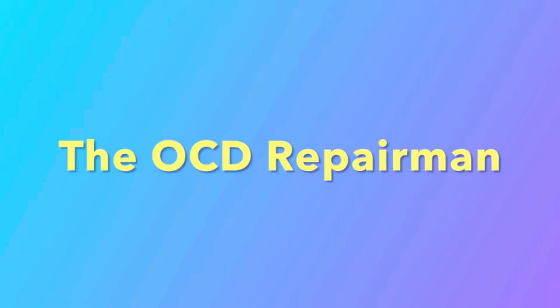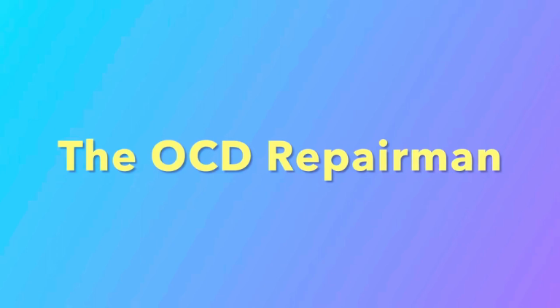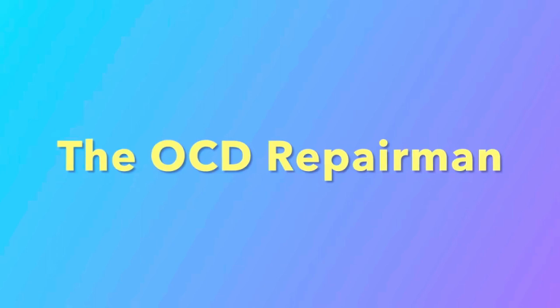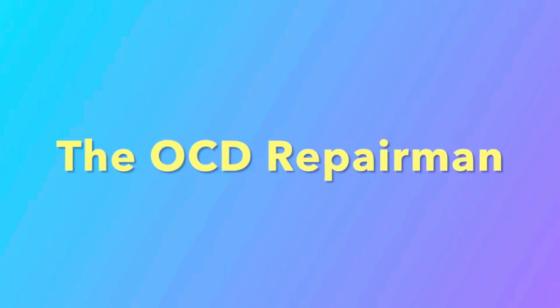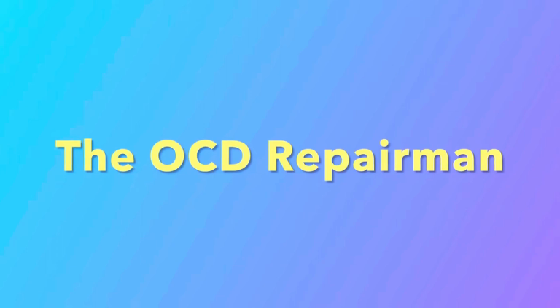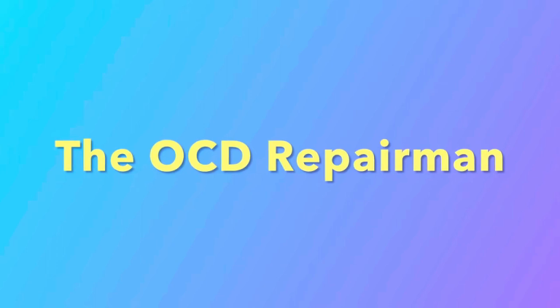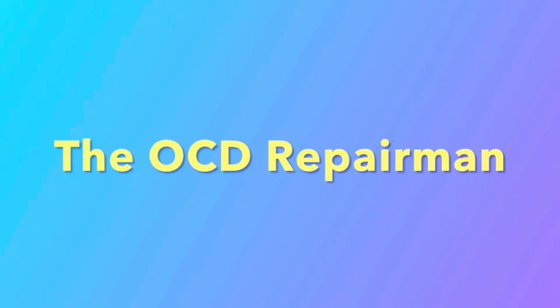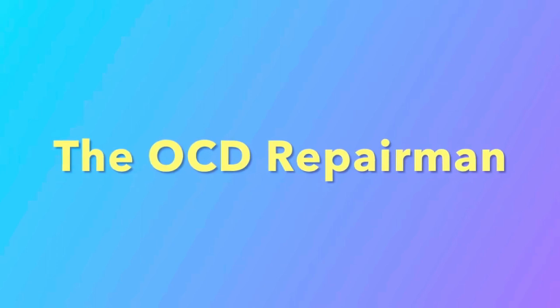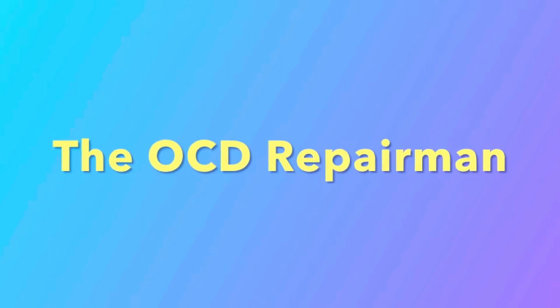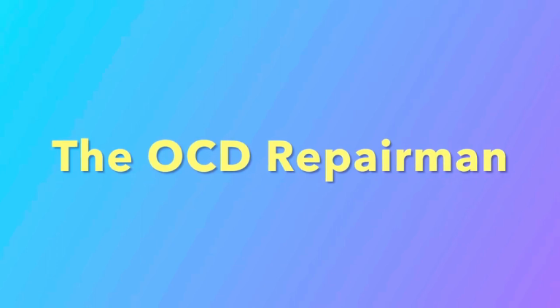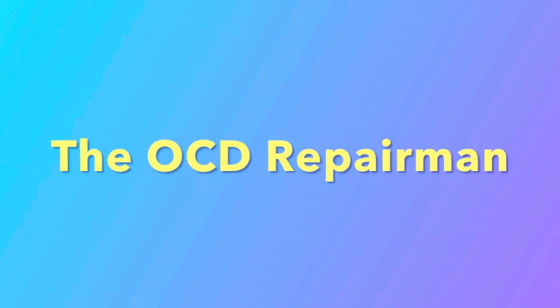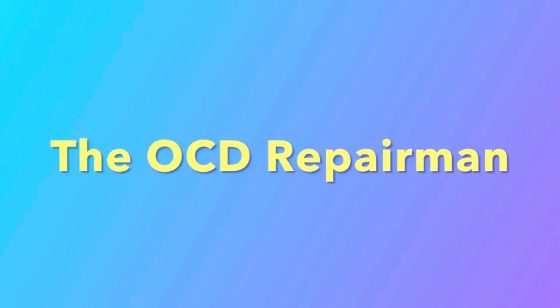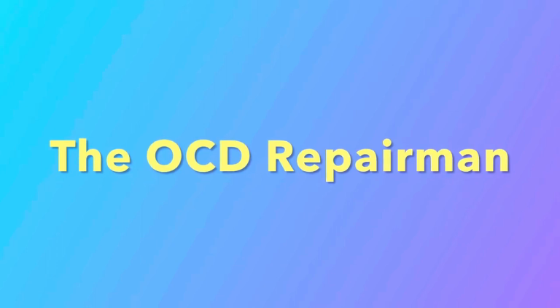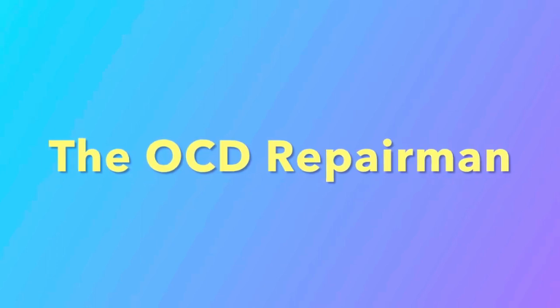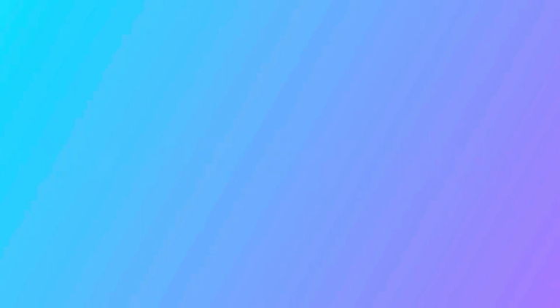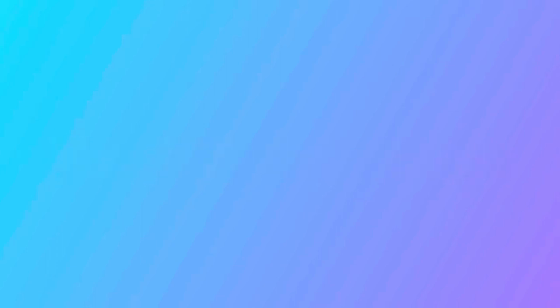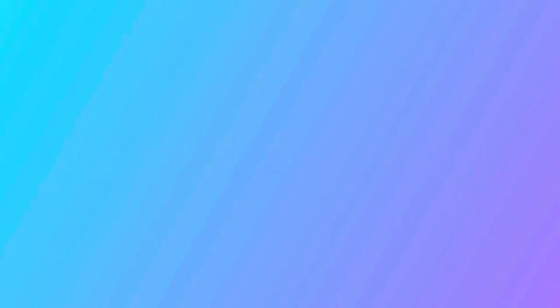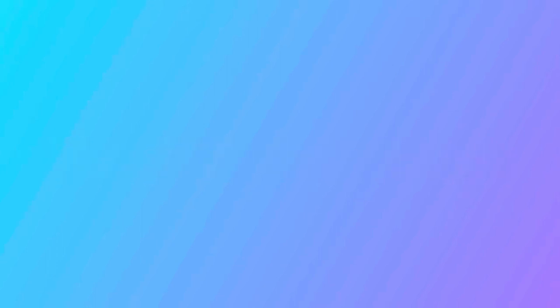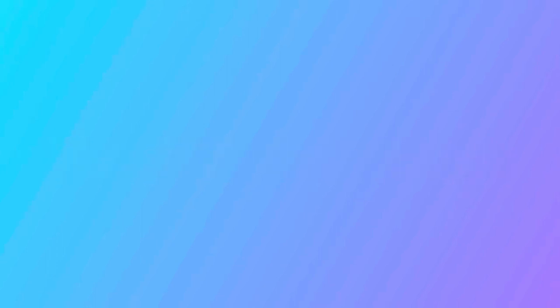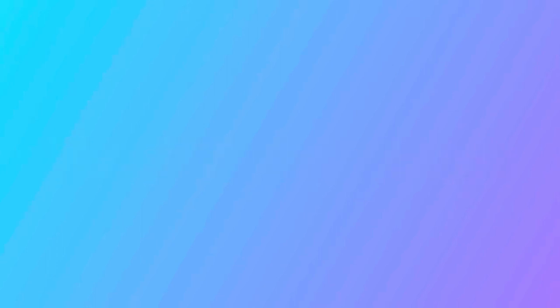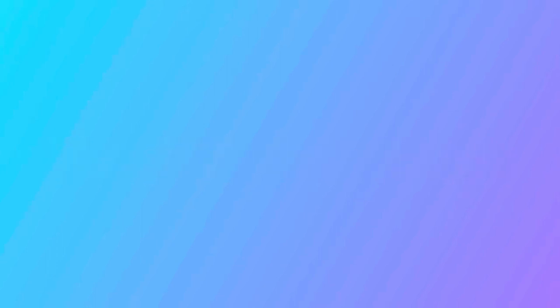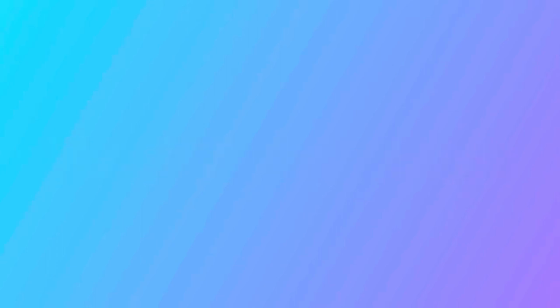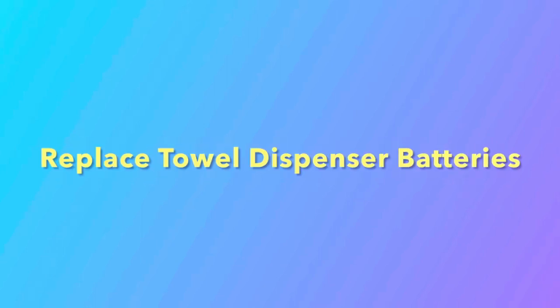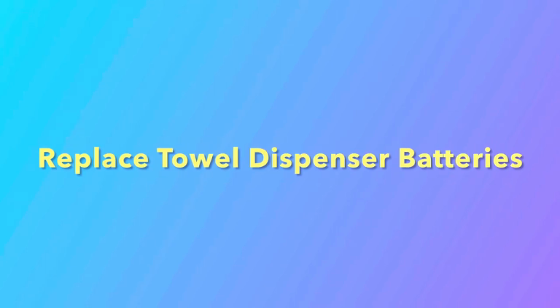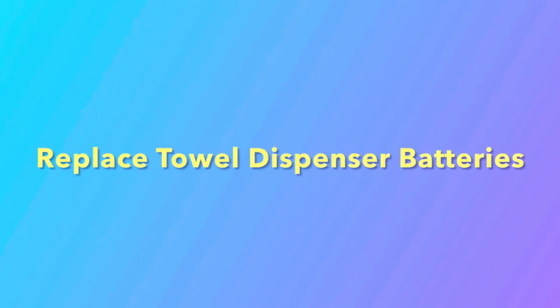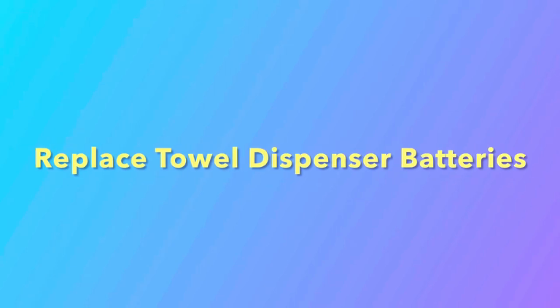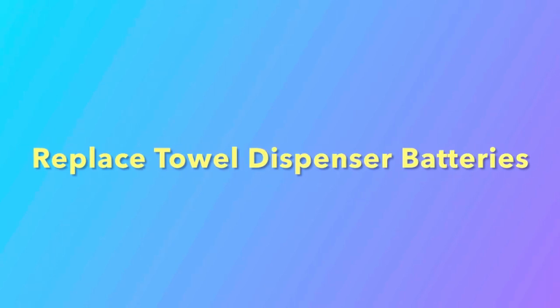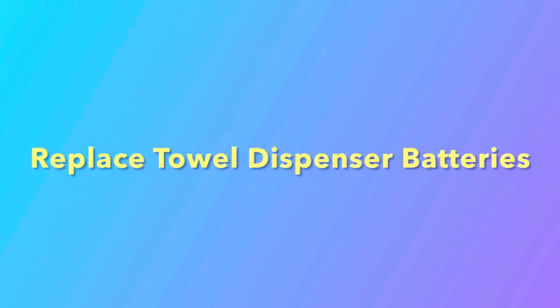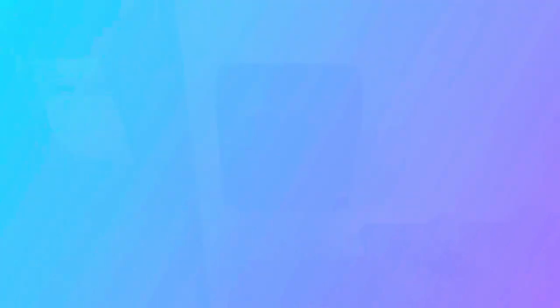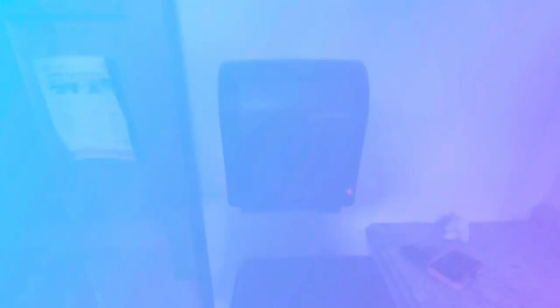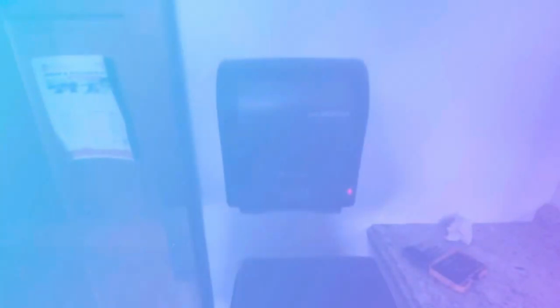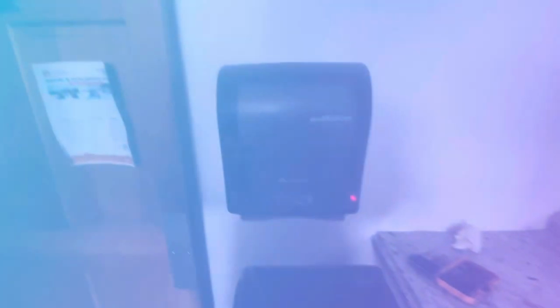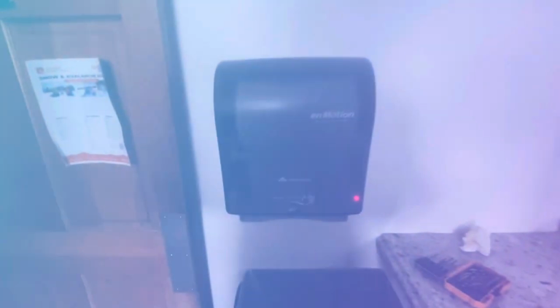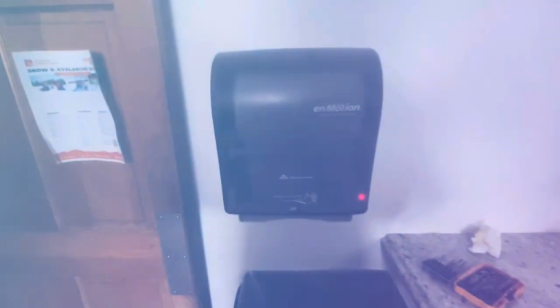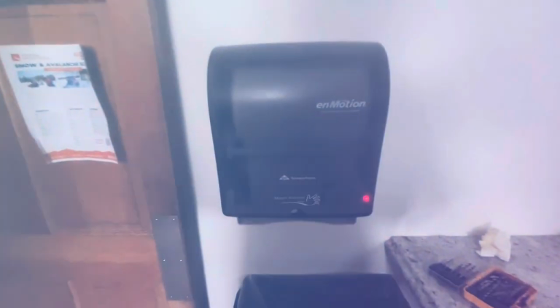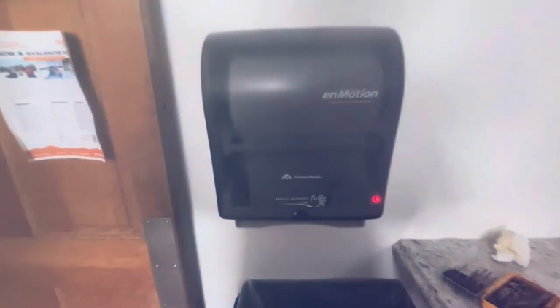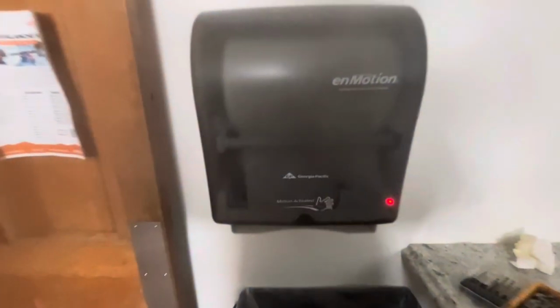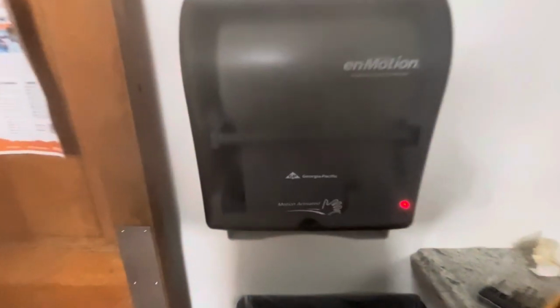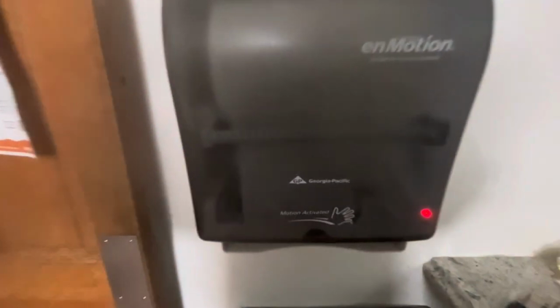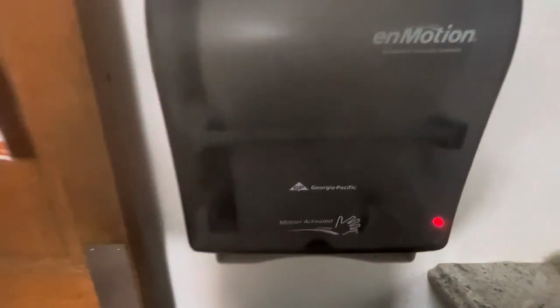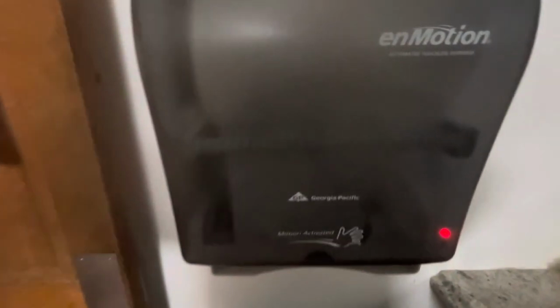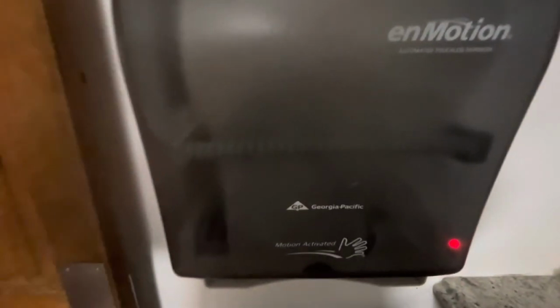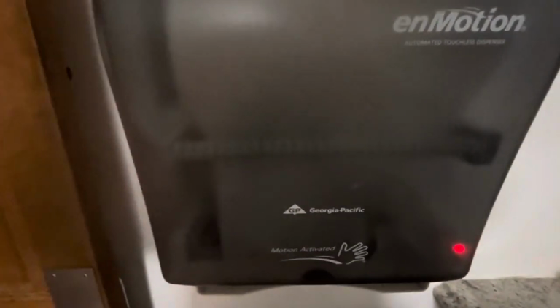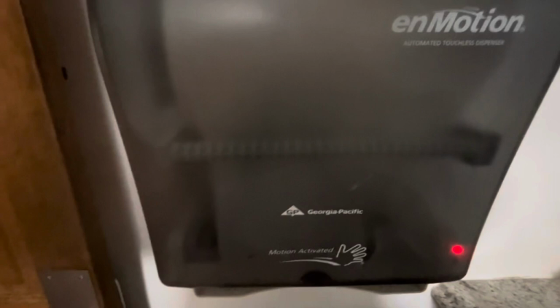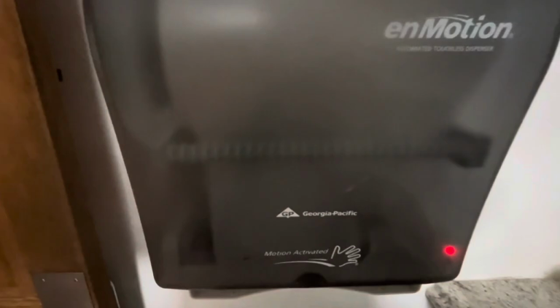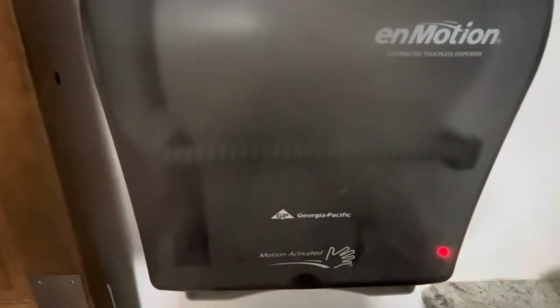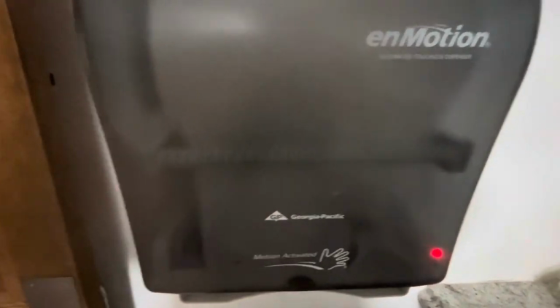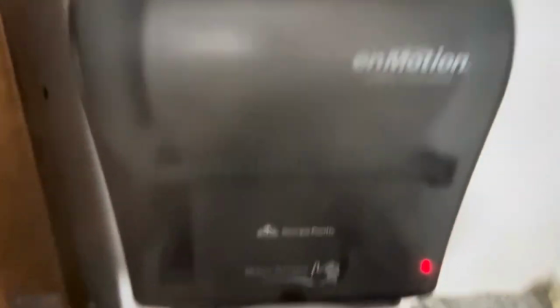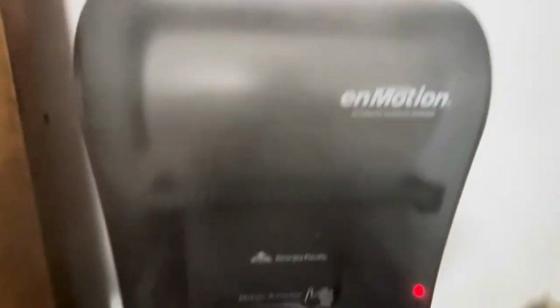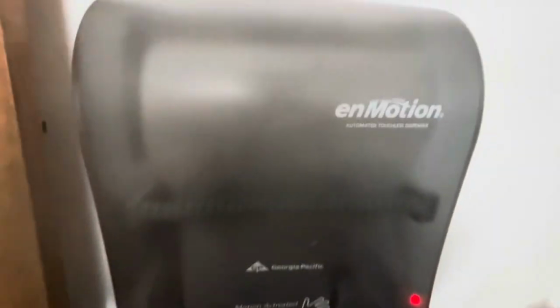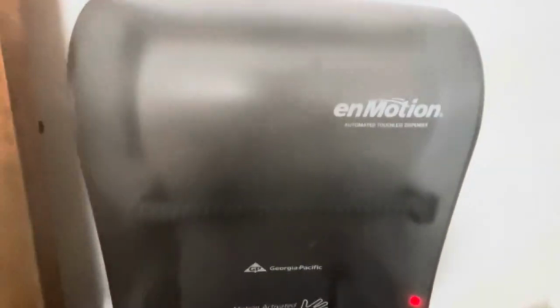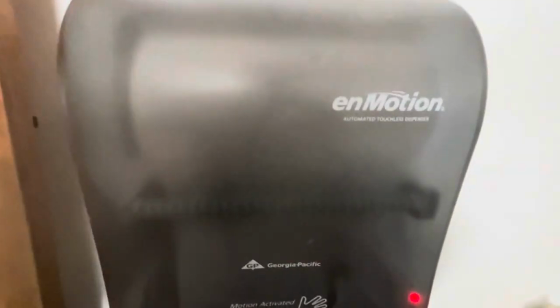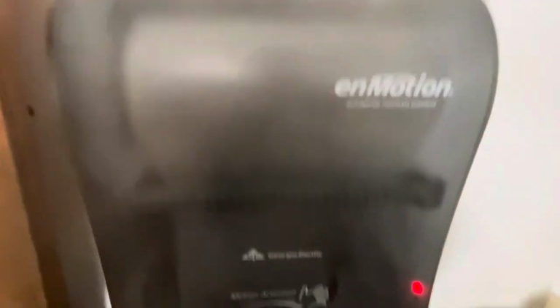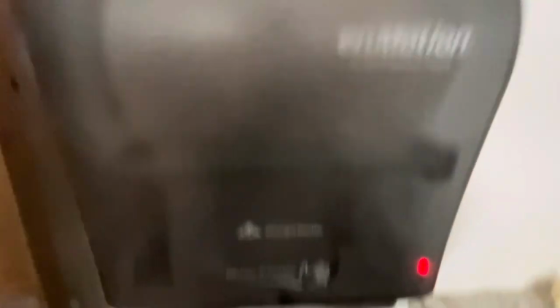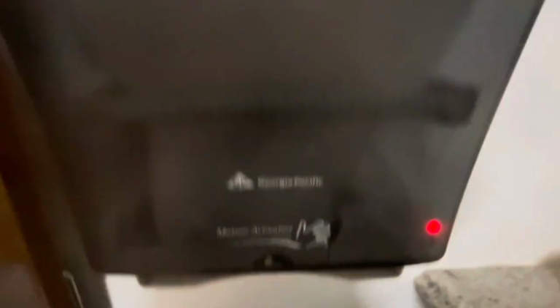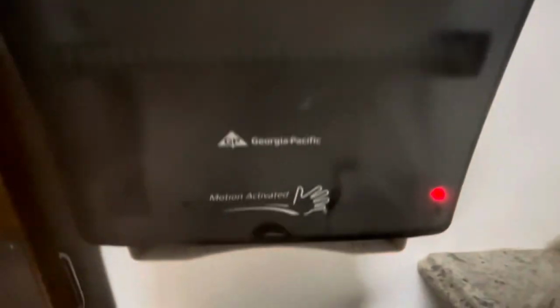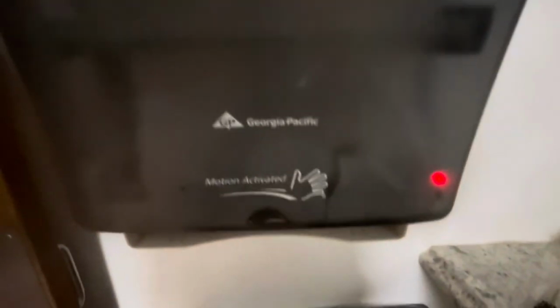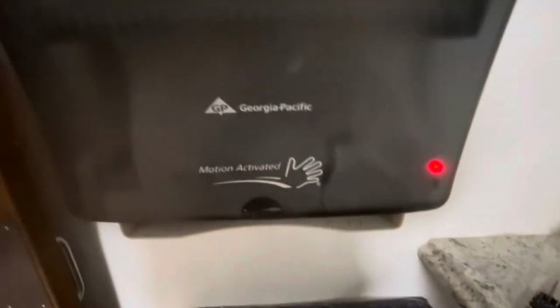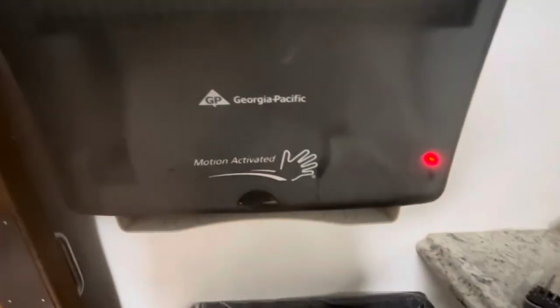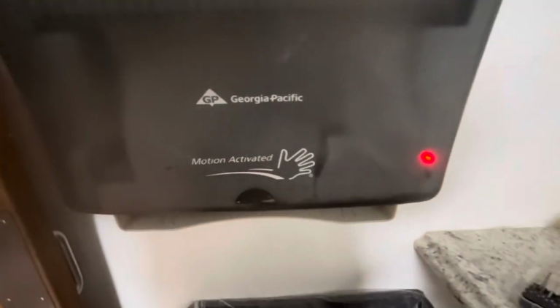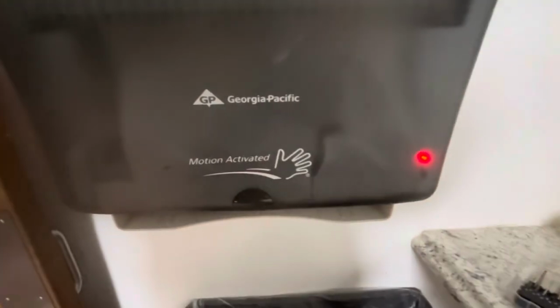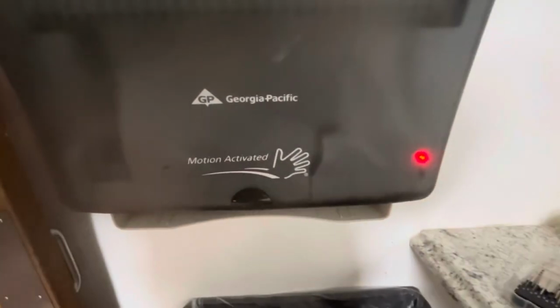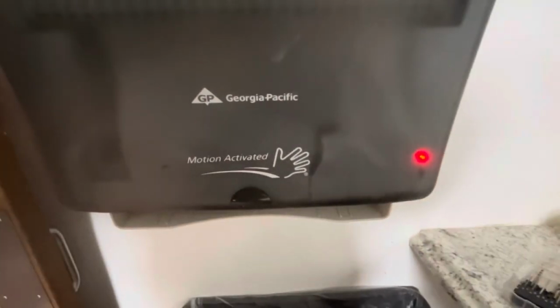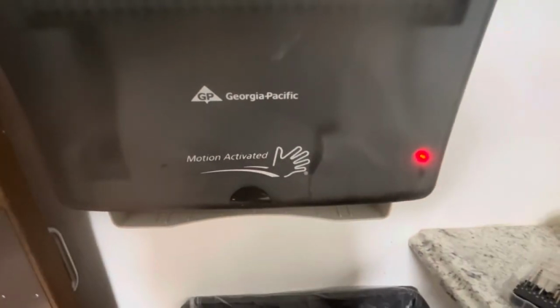Today, I'm going to show you how to change the batteries on a paper towel dispenser. You'll find these at schools and churches. If you find this content helpful, please hit the subscribe button.